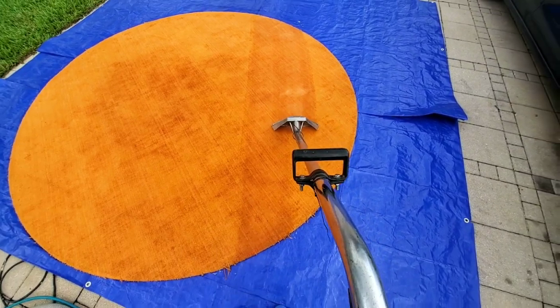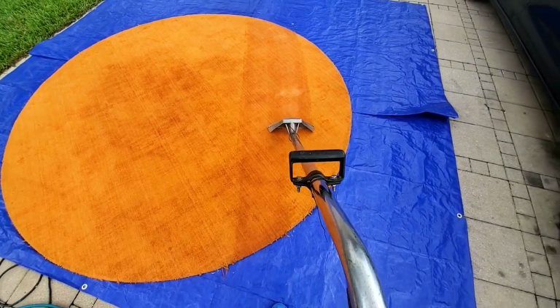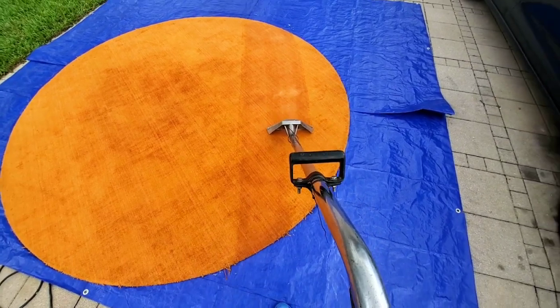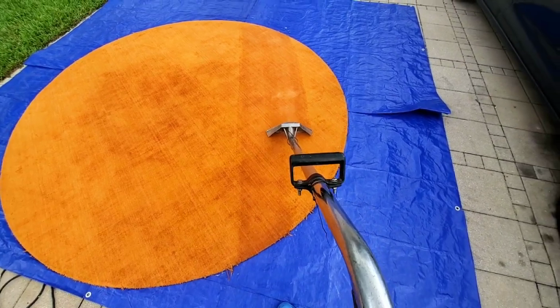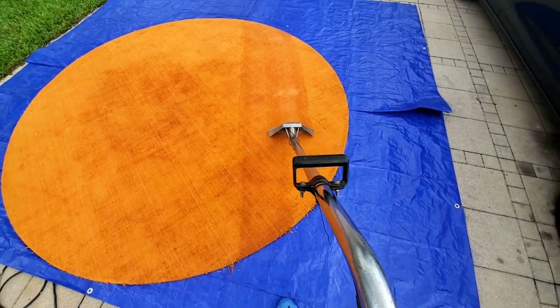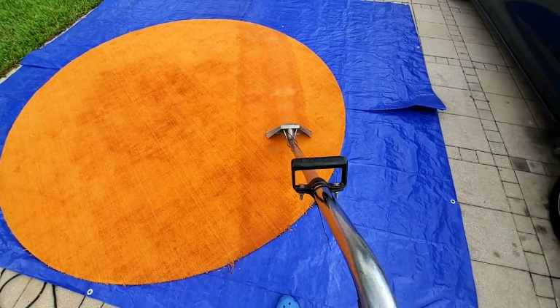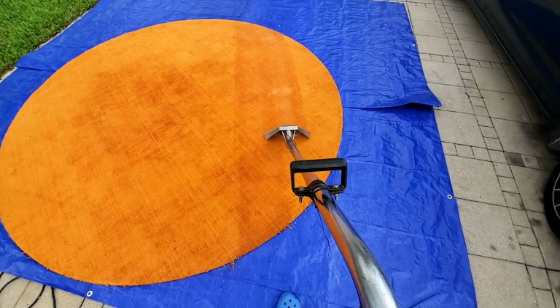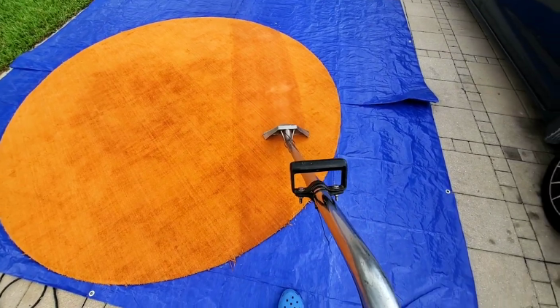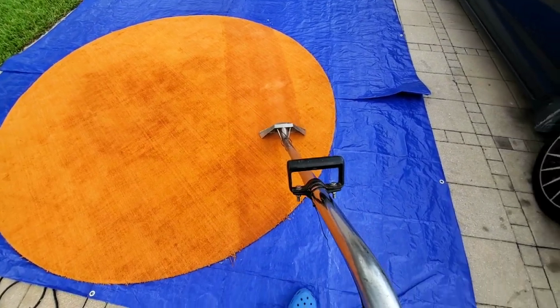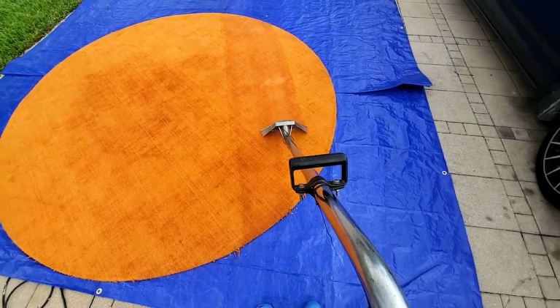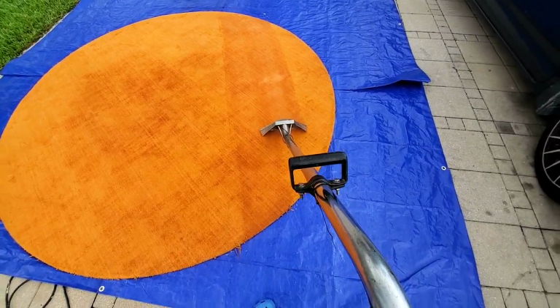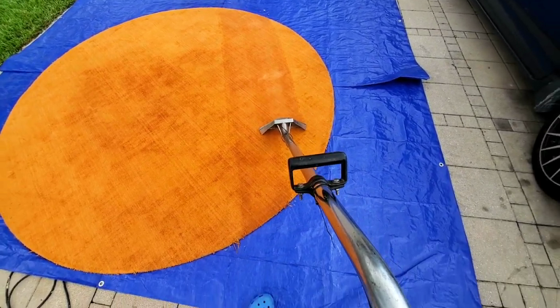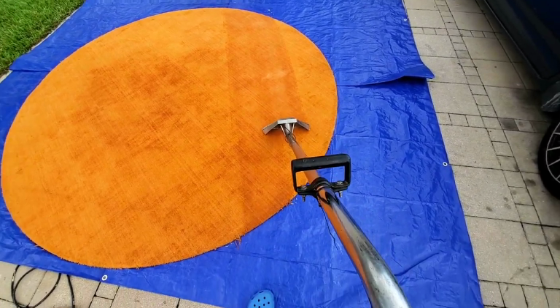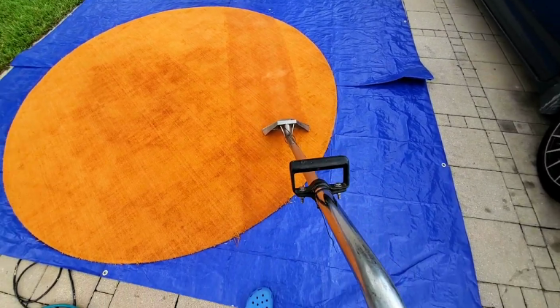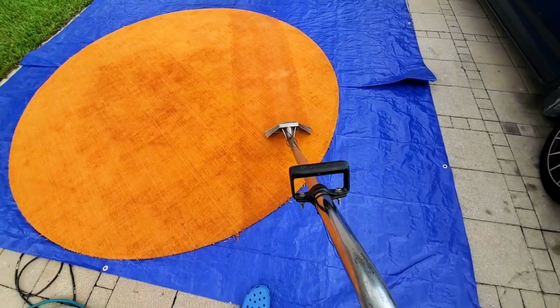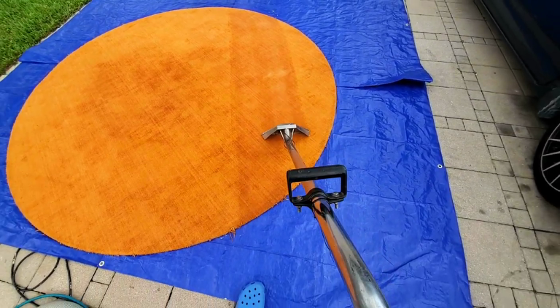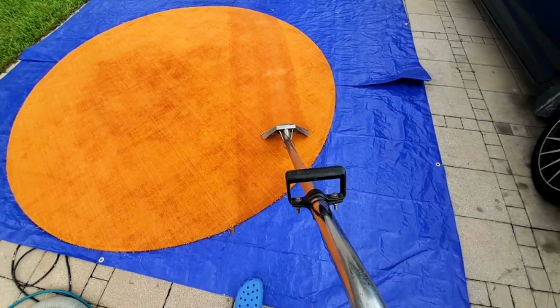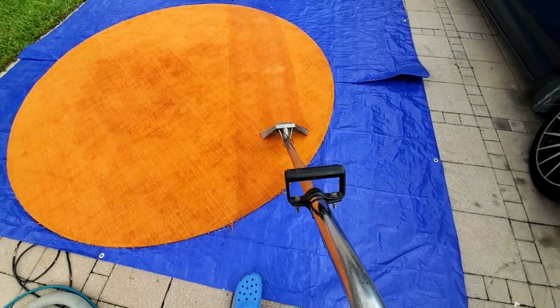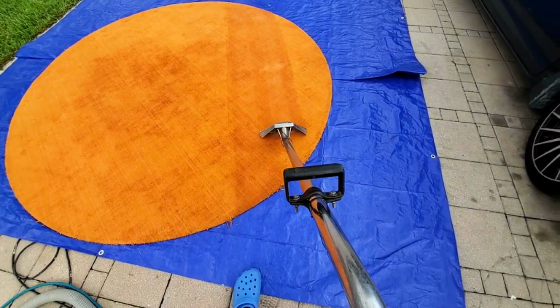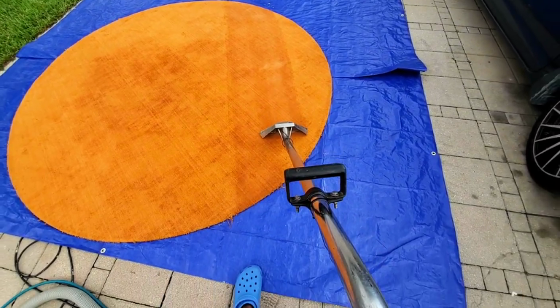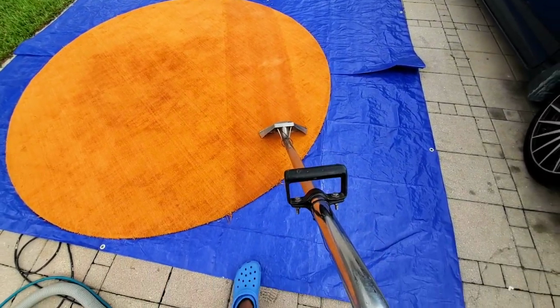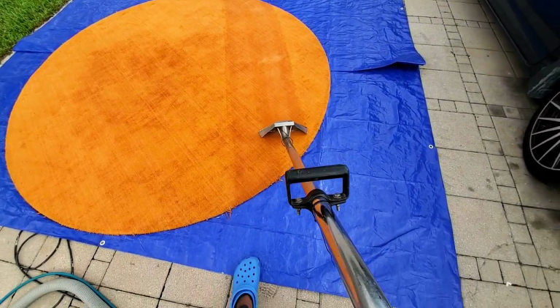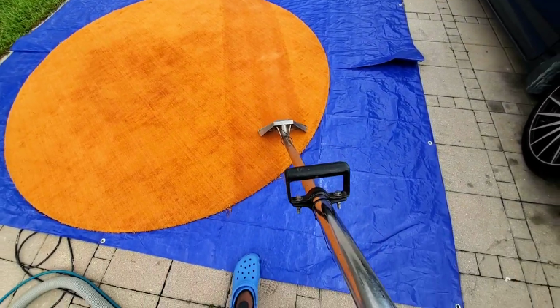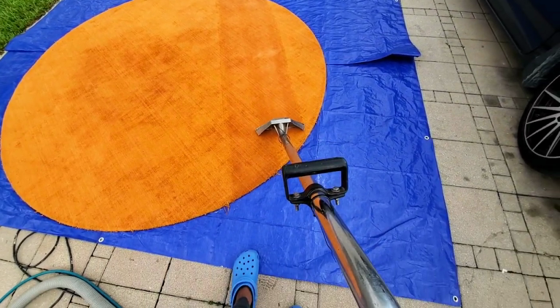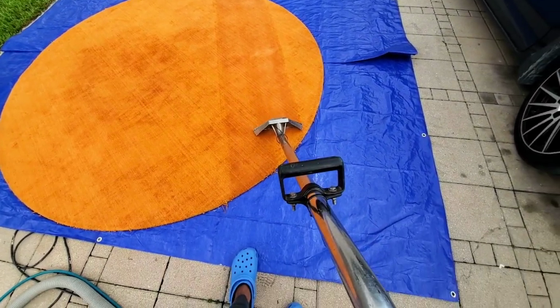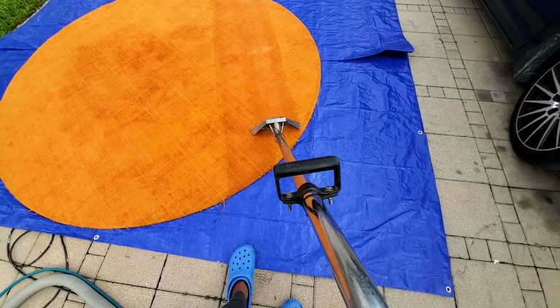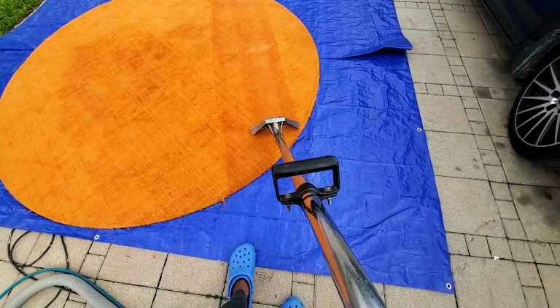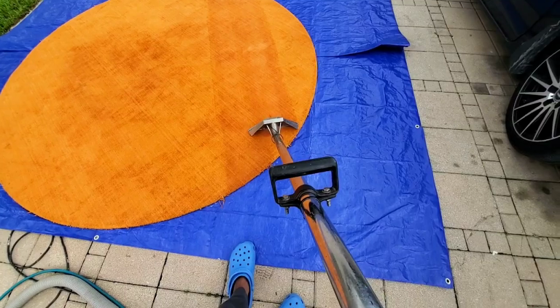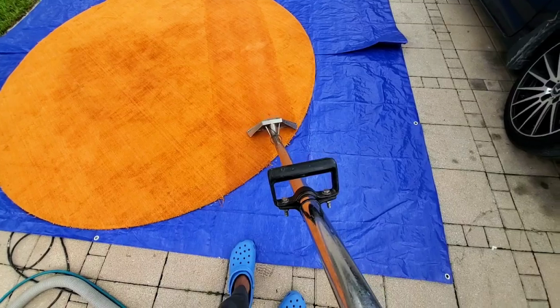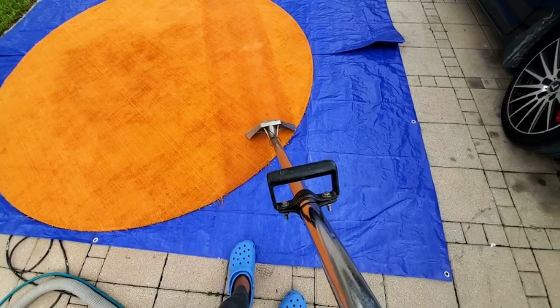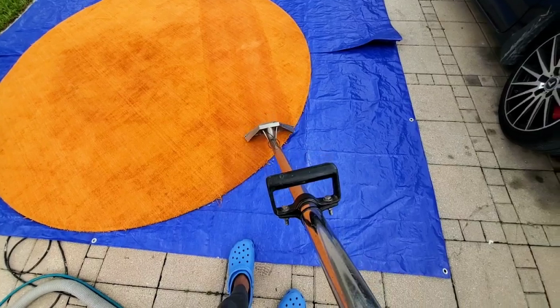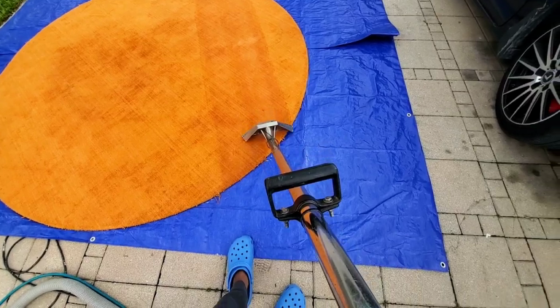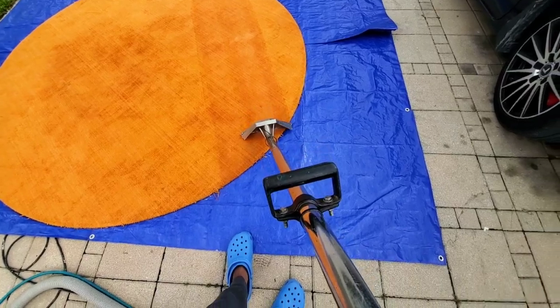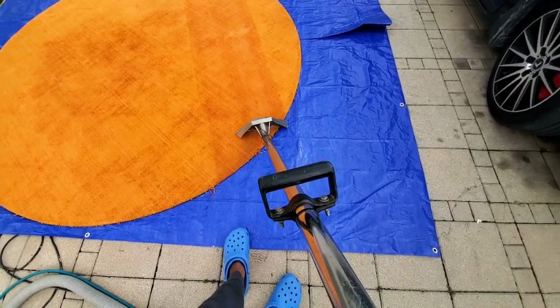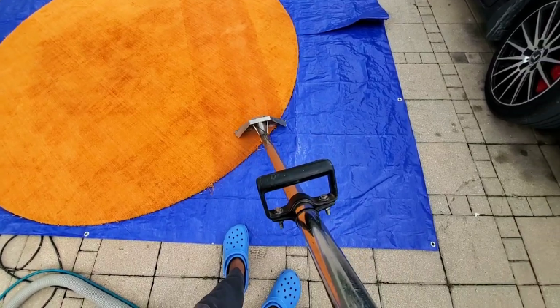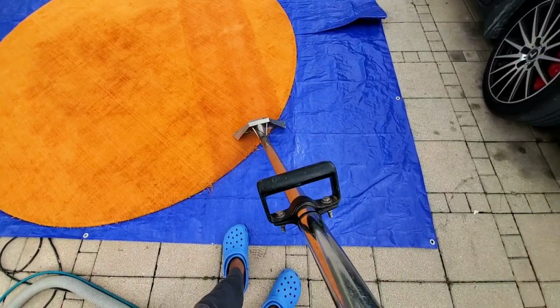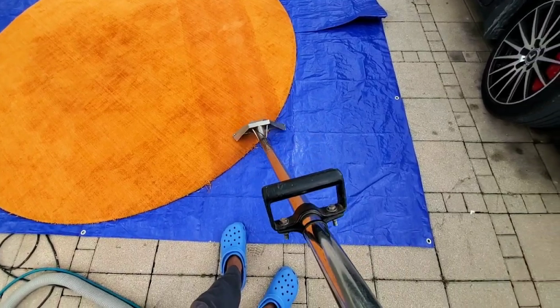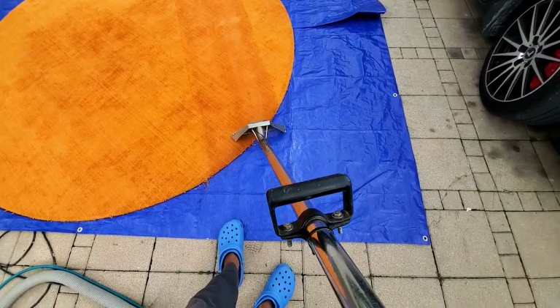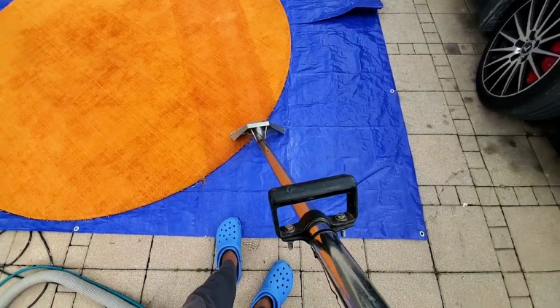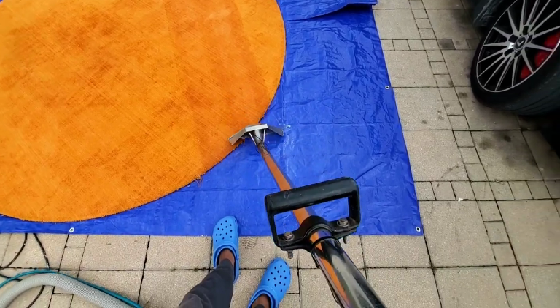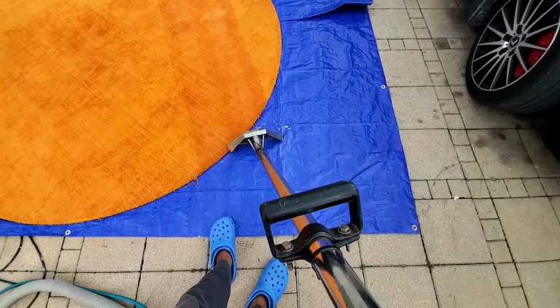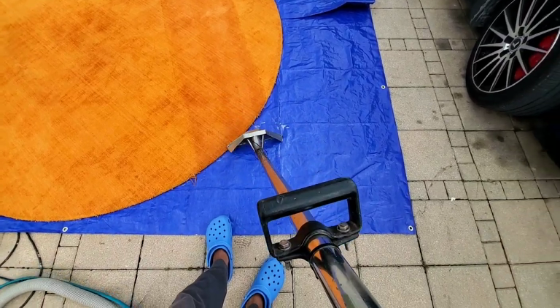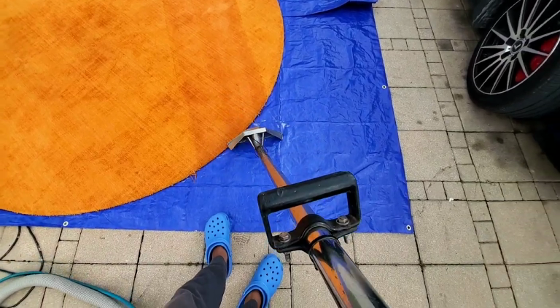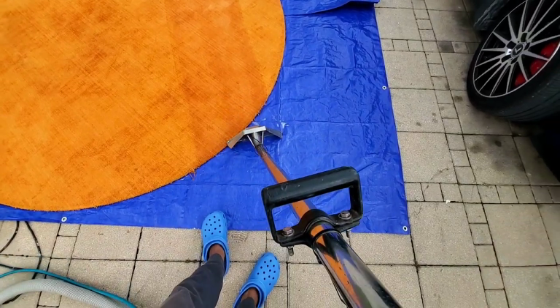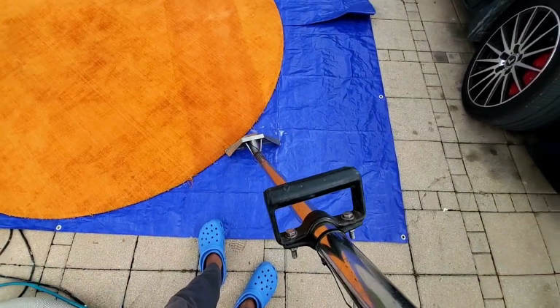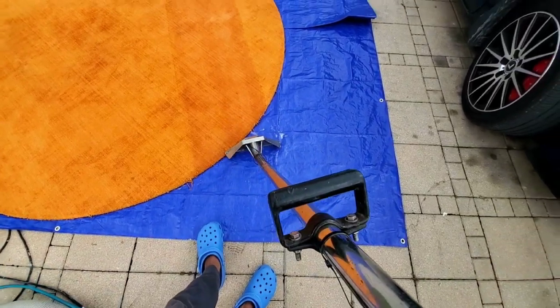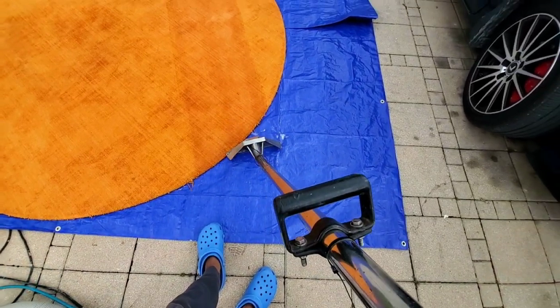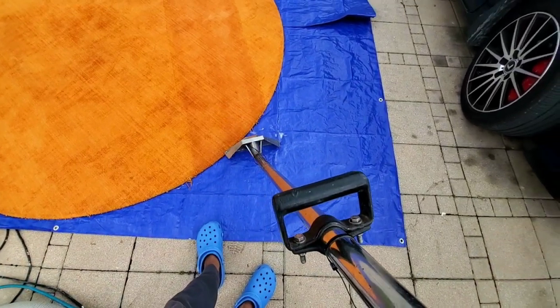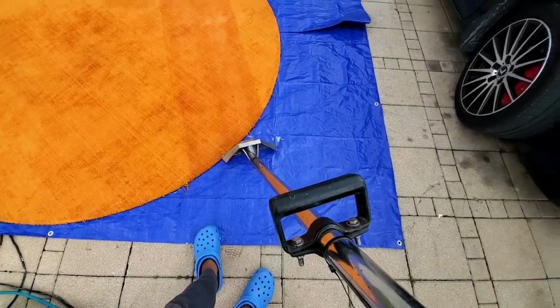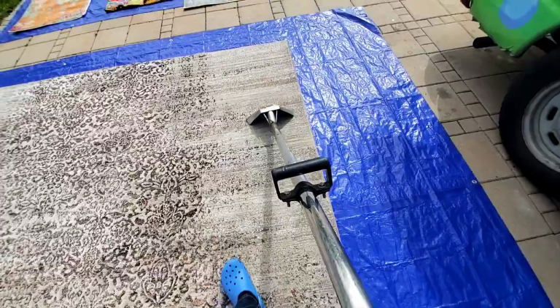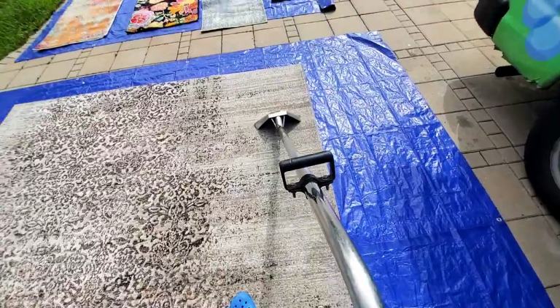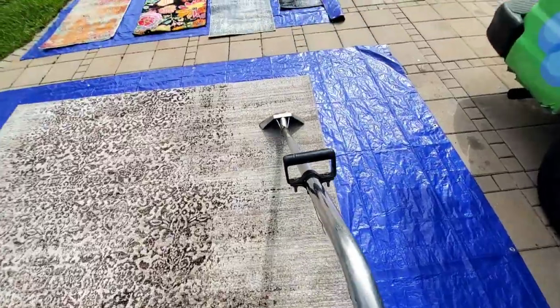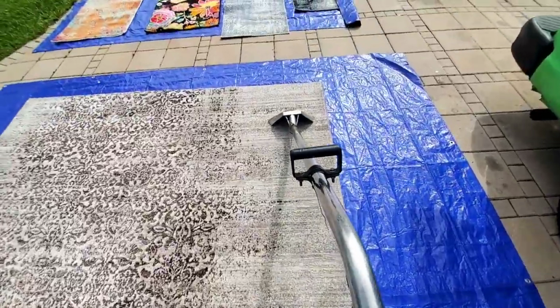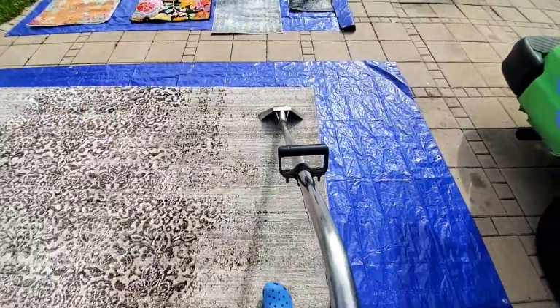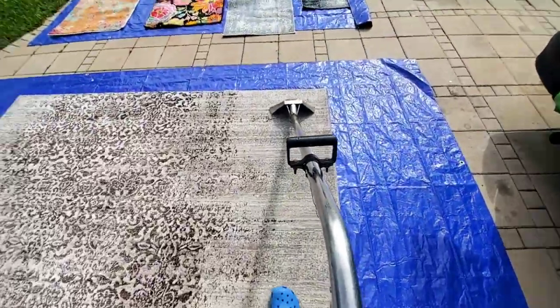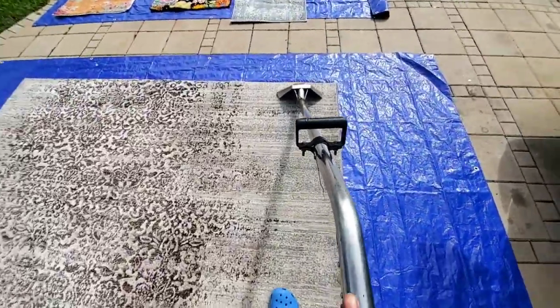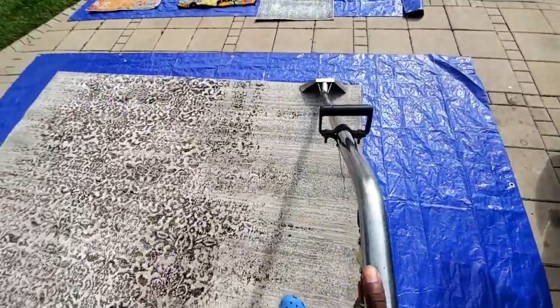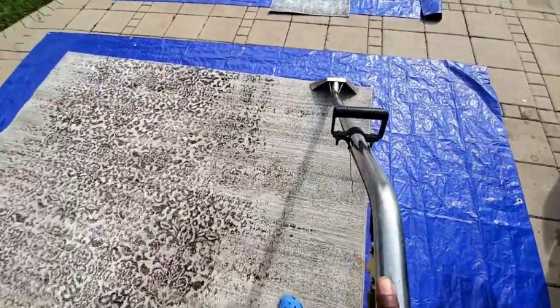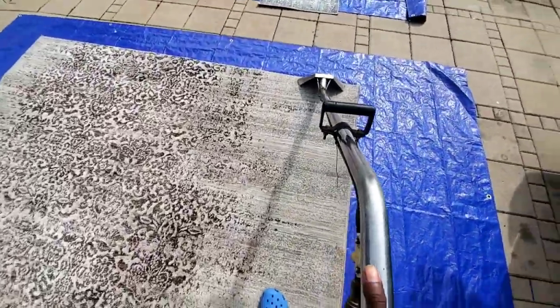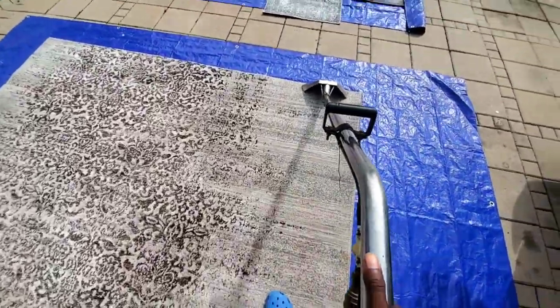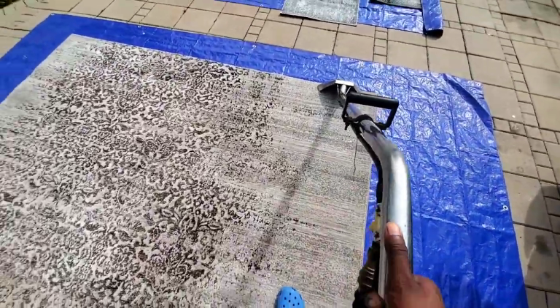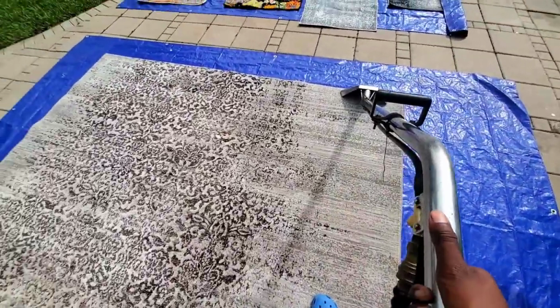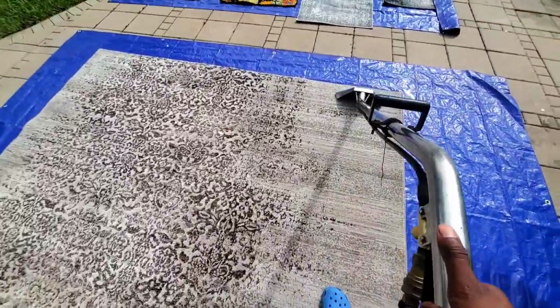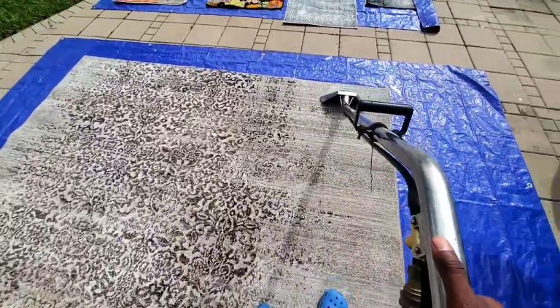I'm using steam cleaning now after the scrub. I'm just going over real slow, taking my time, because this carpet had a lot of dark spots where people had shoes from outside and just walked all over the place — that's how we're going to get this one done.